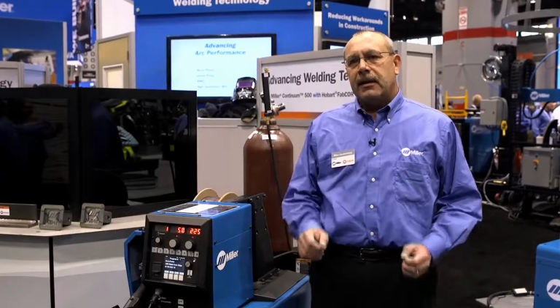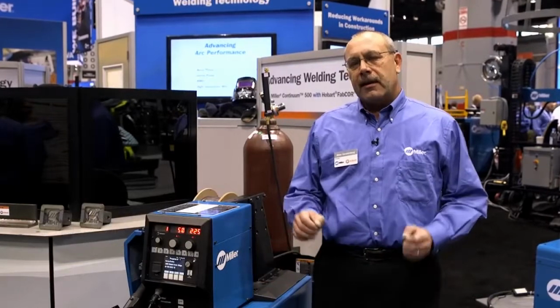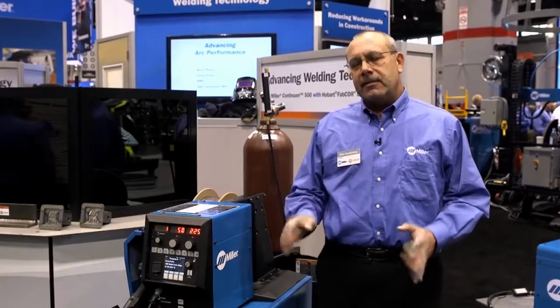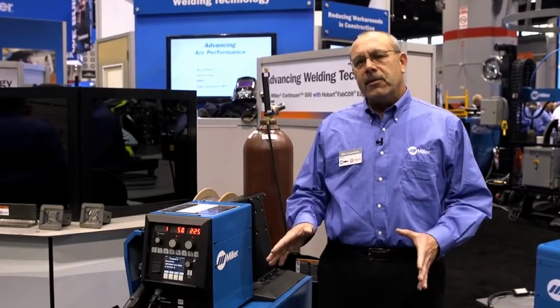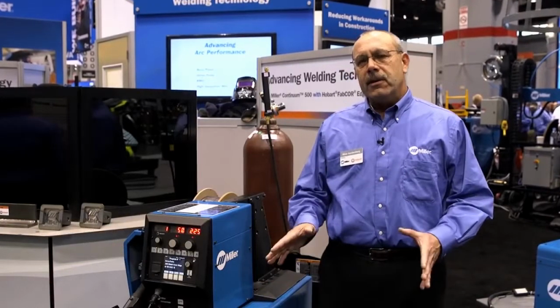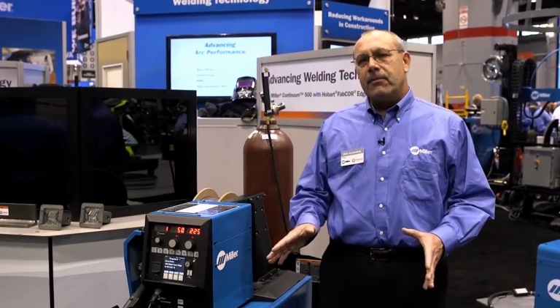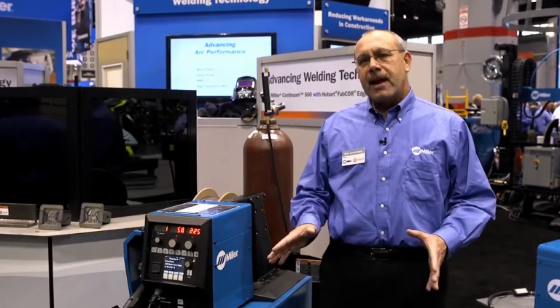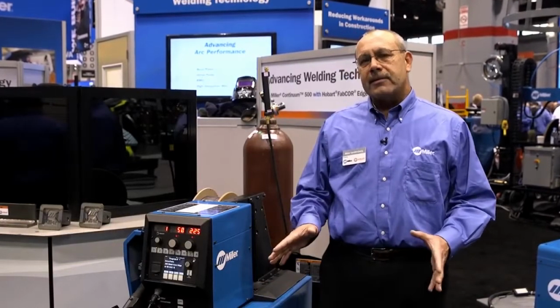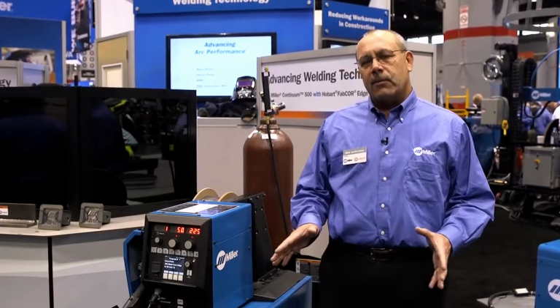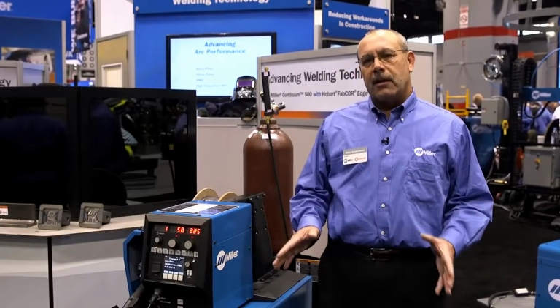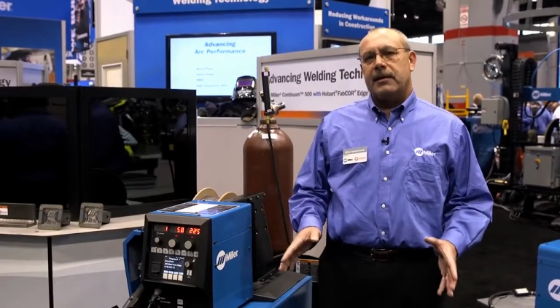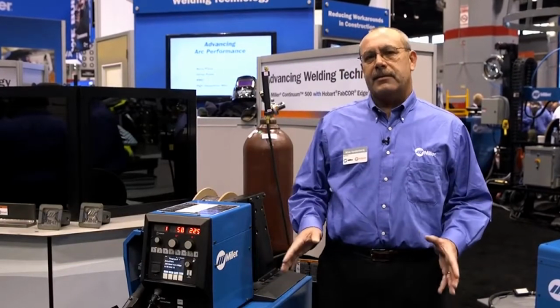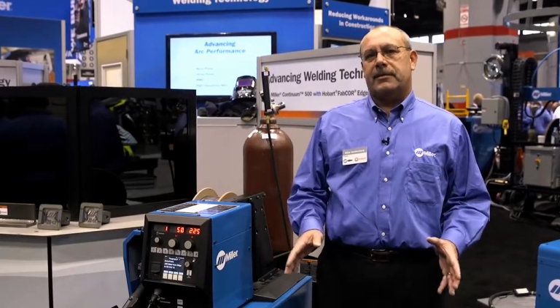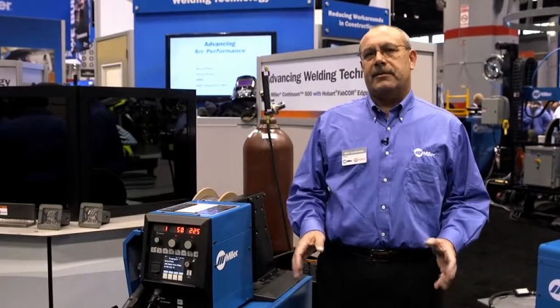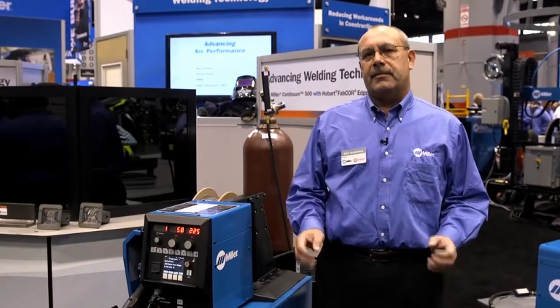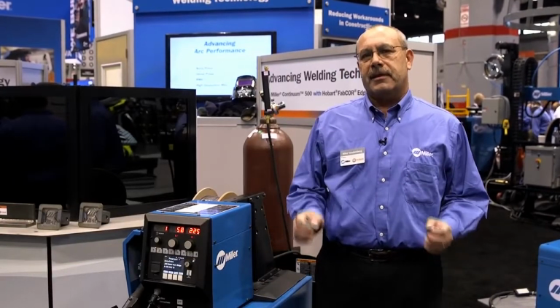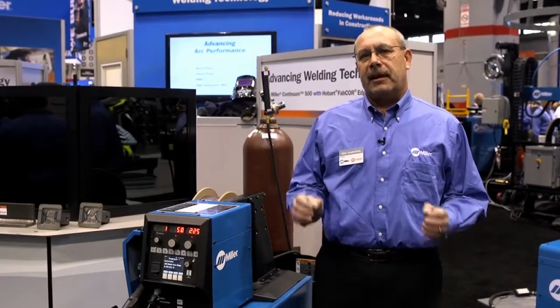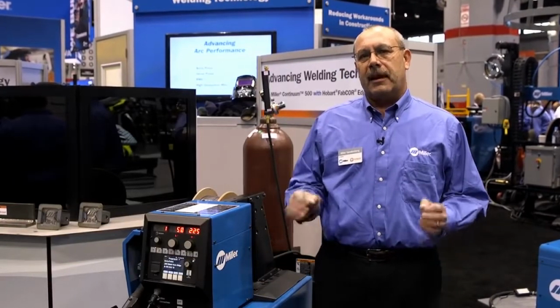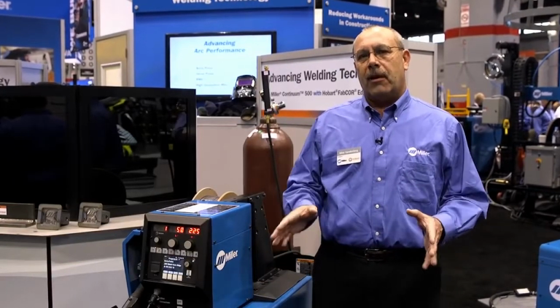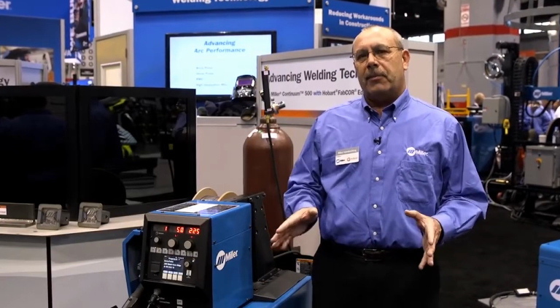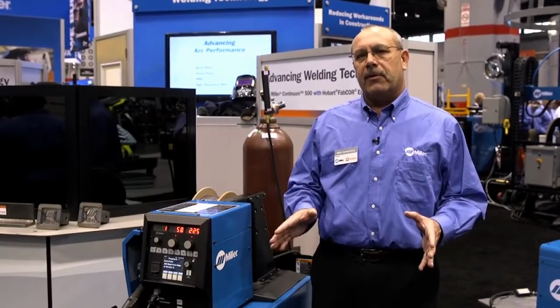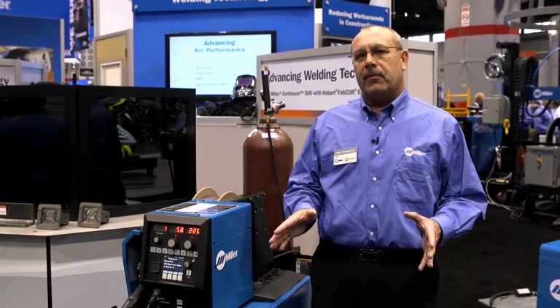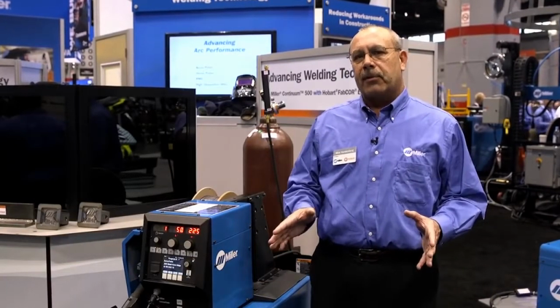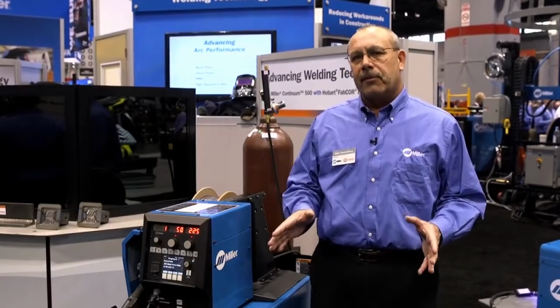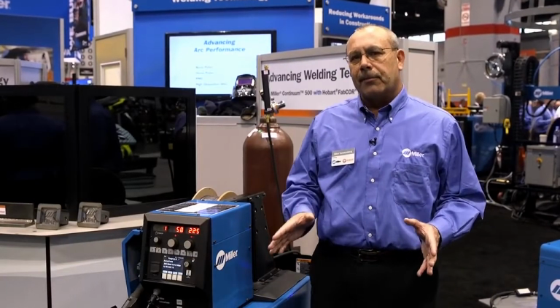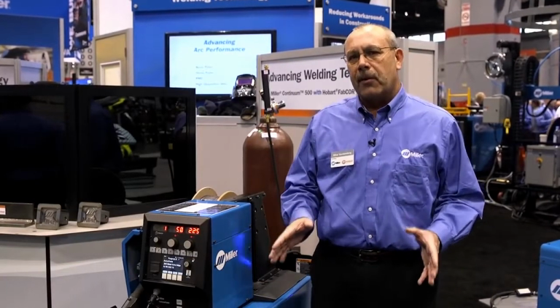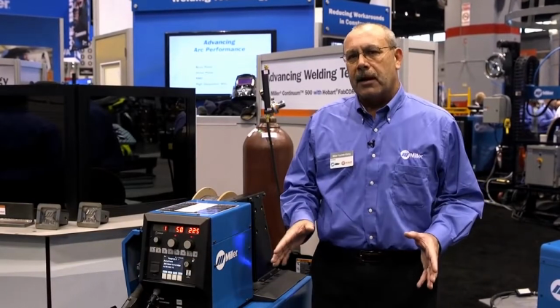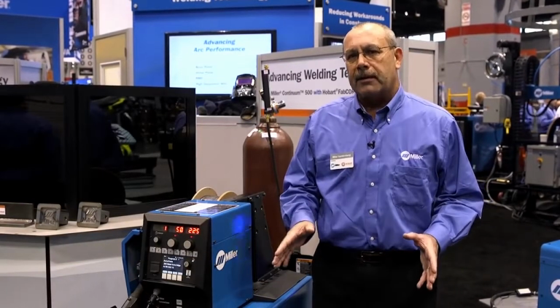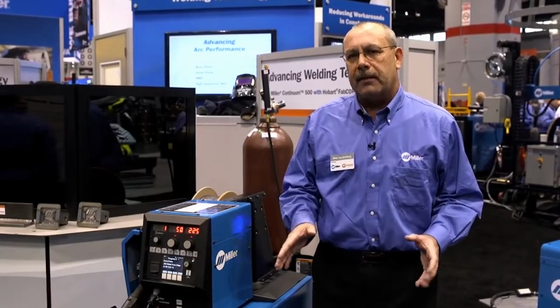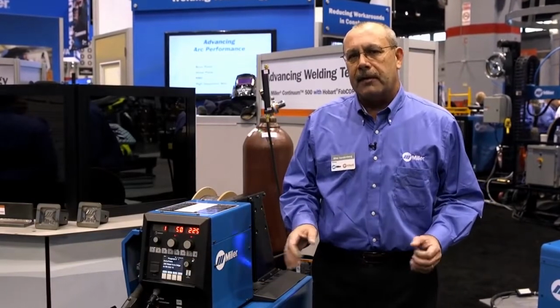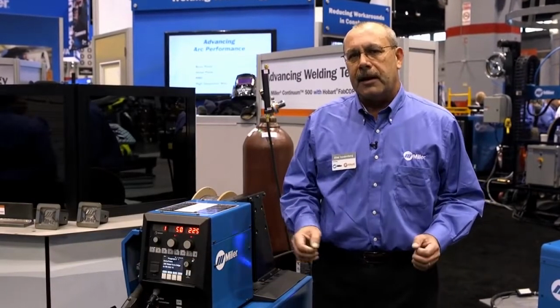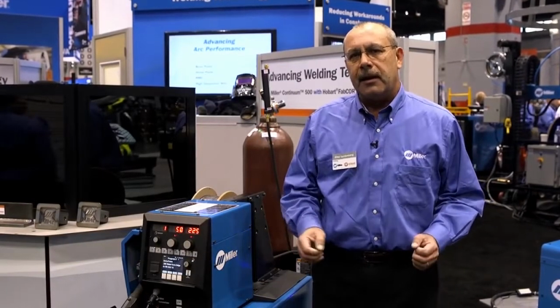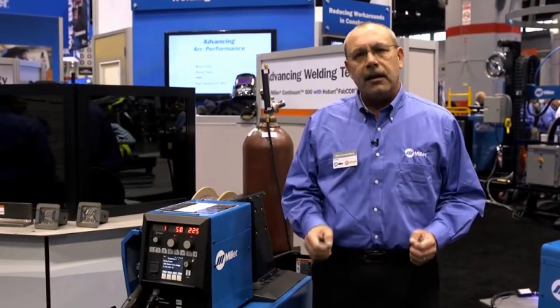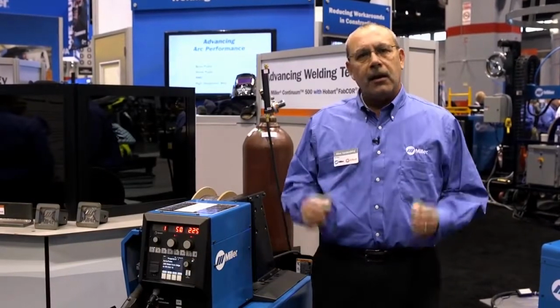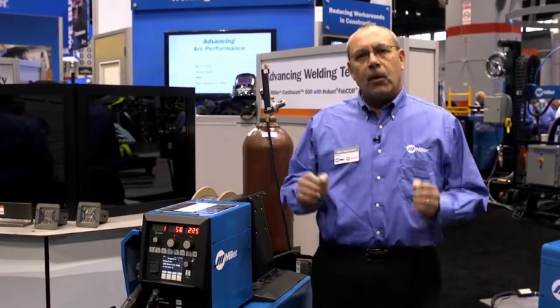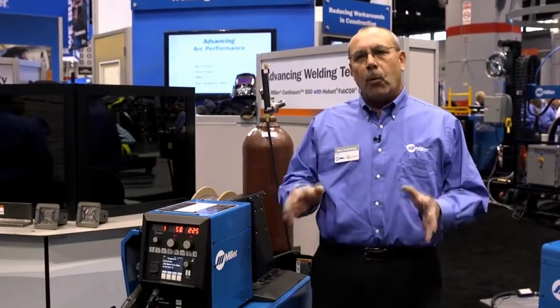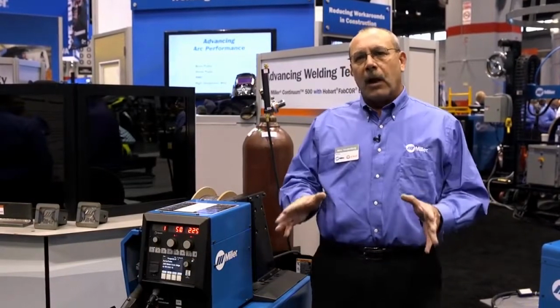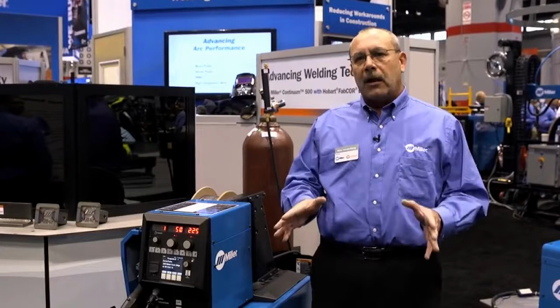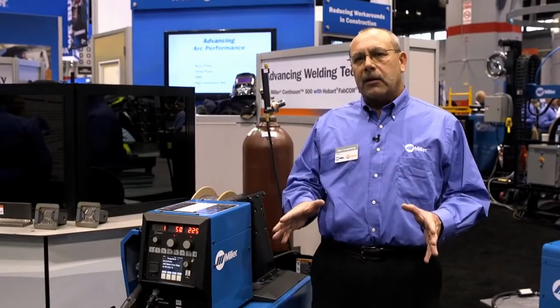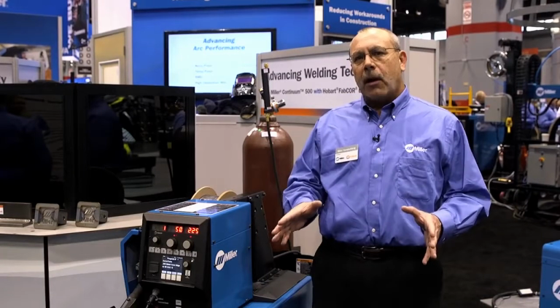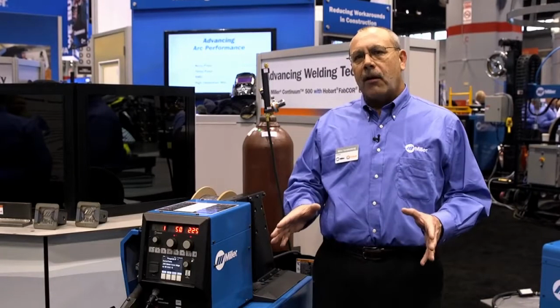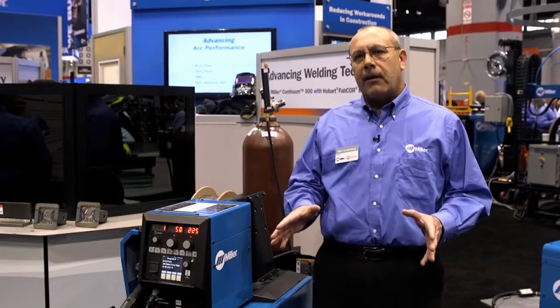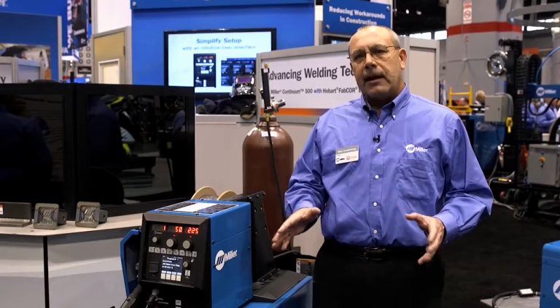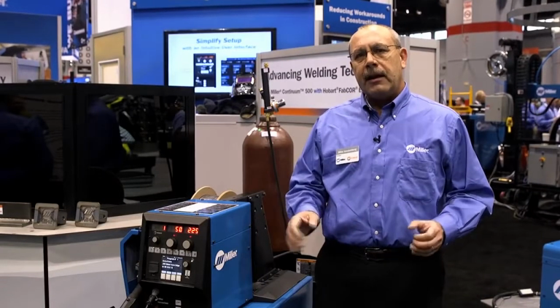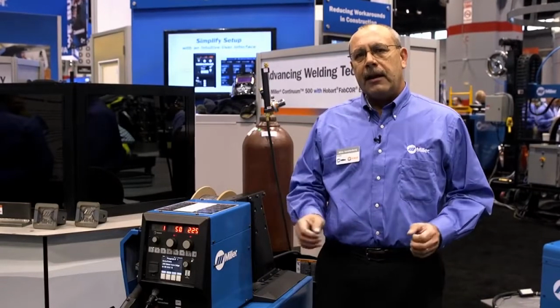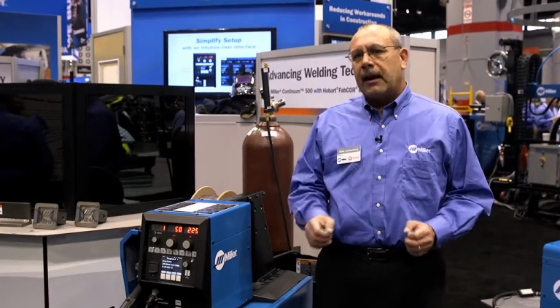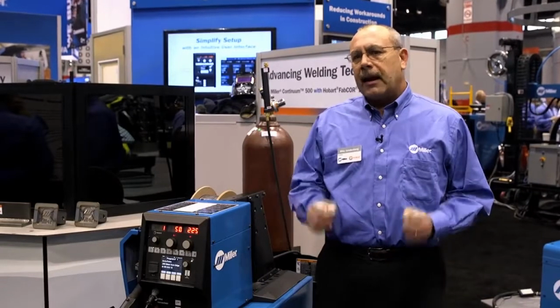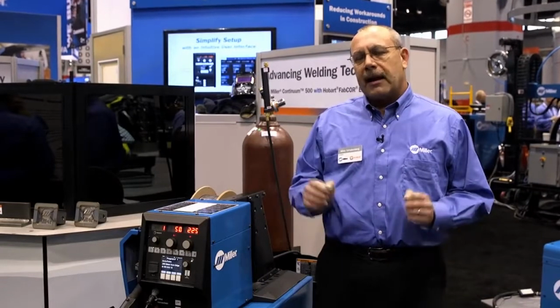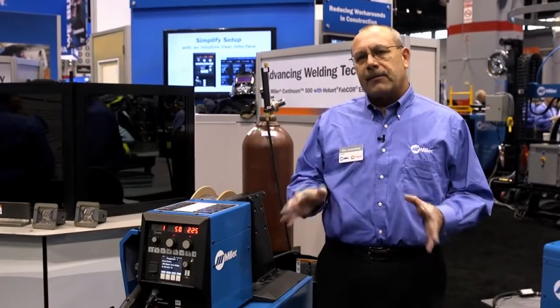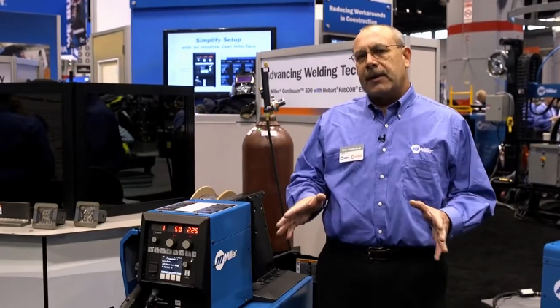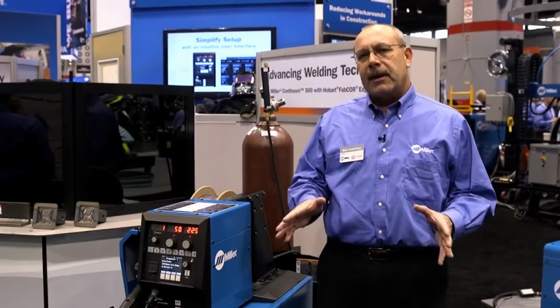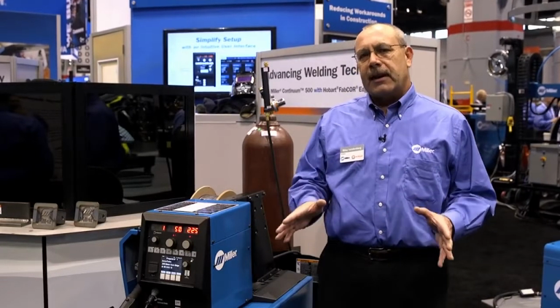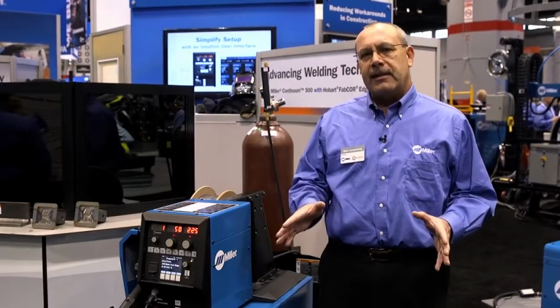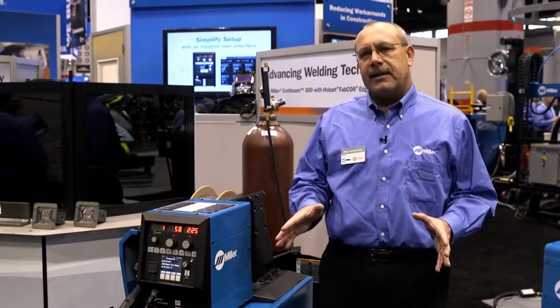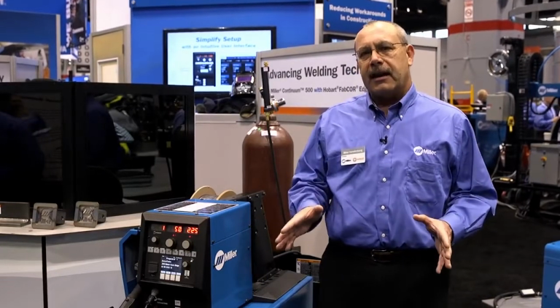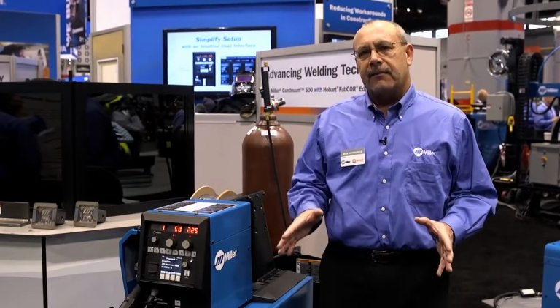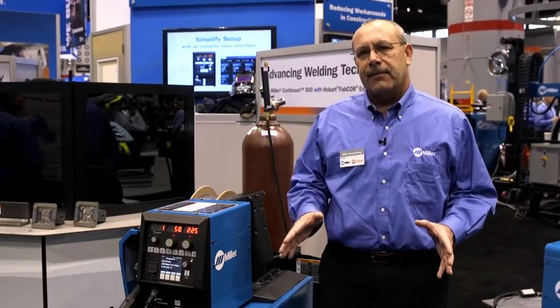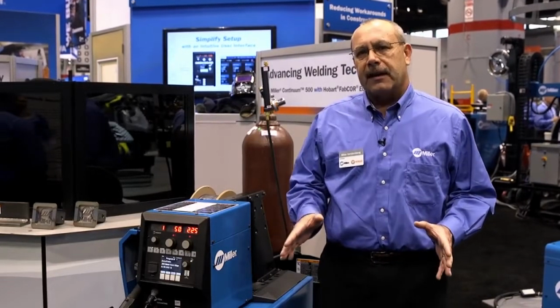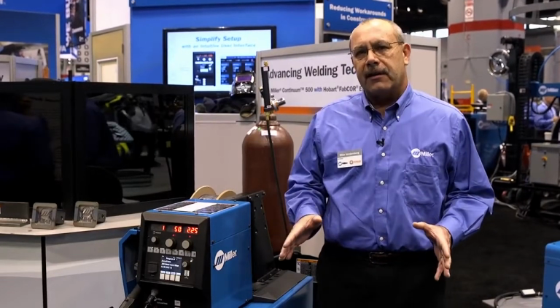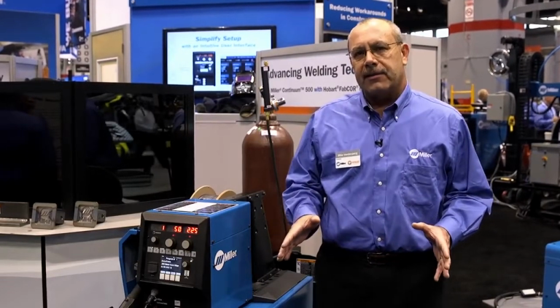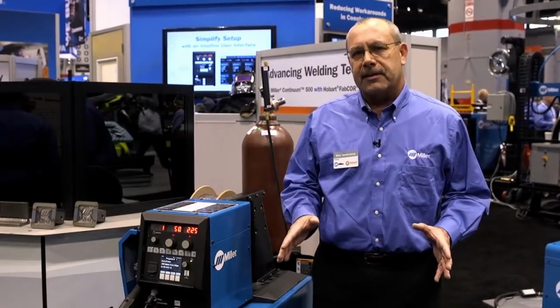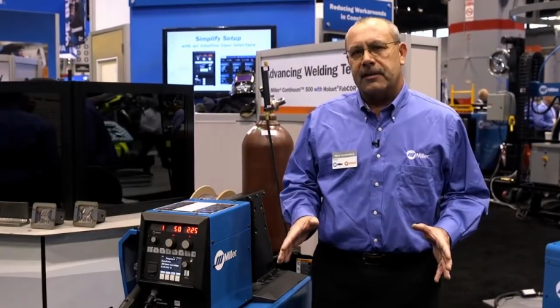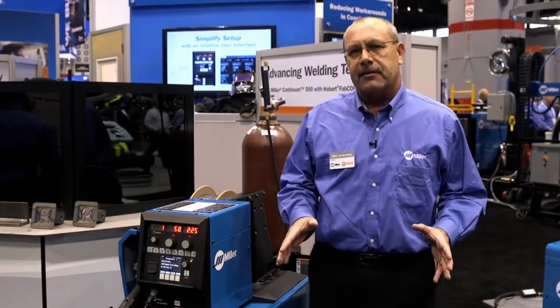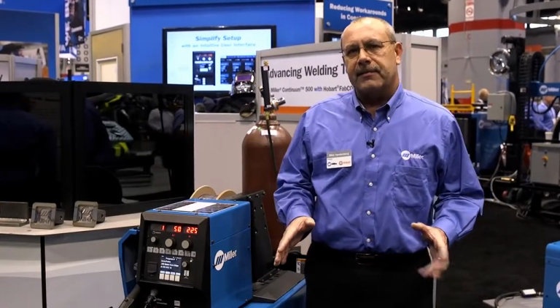This new advanced welding system is going to help you improve productivity, weld quality, and it's very easy to configure new systems.